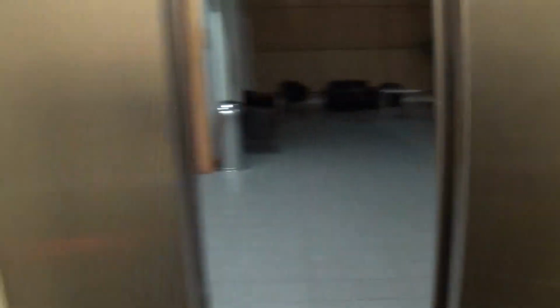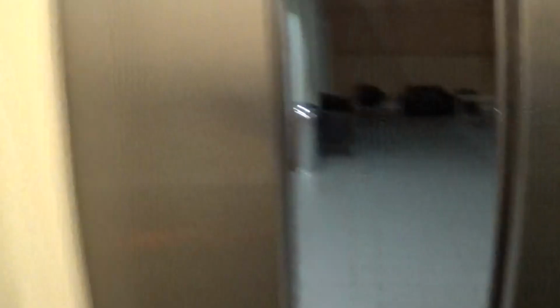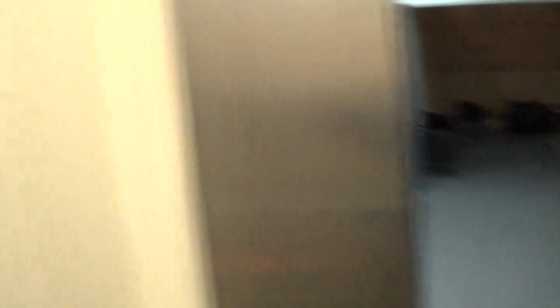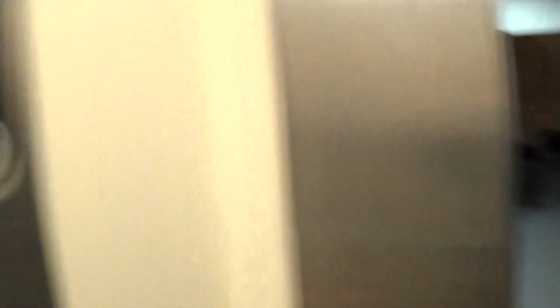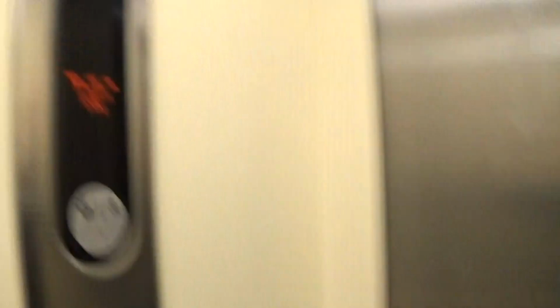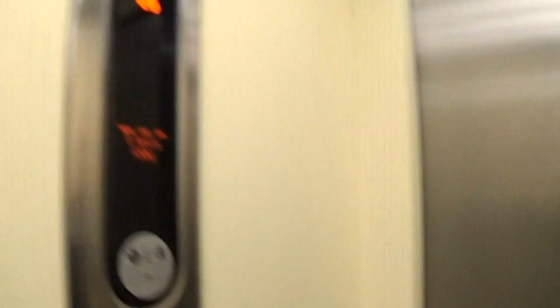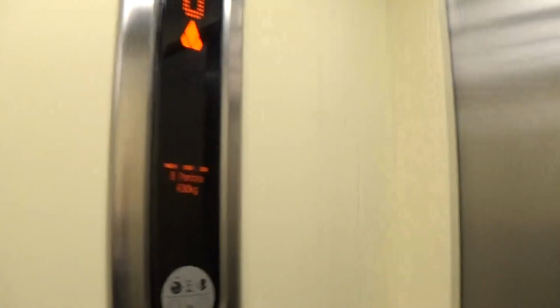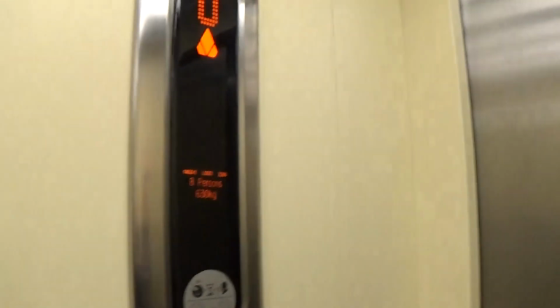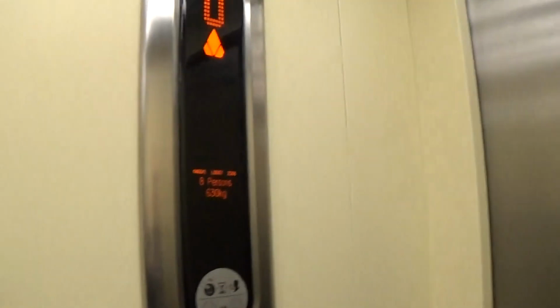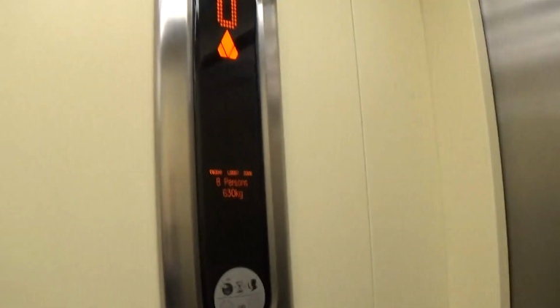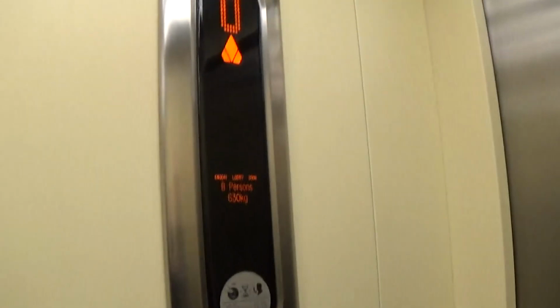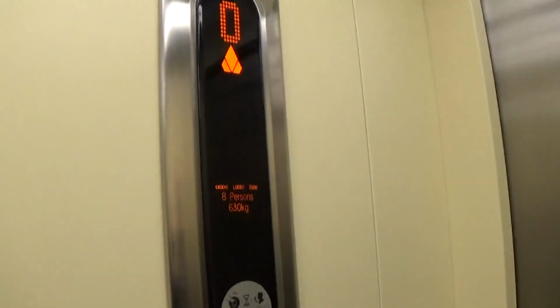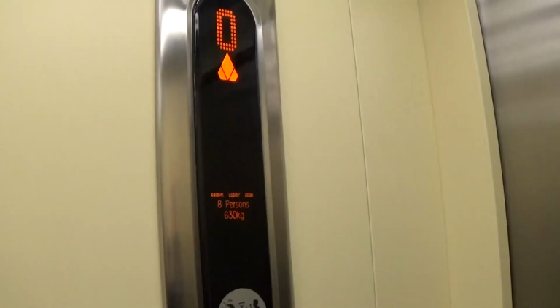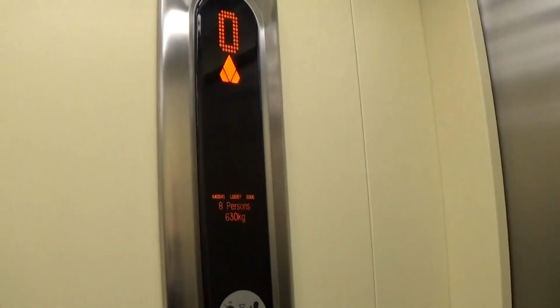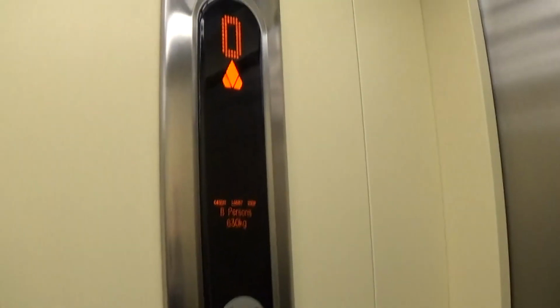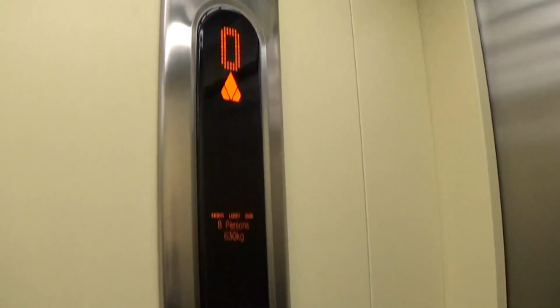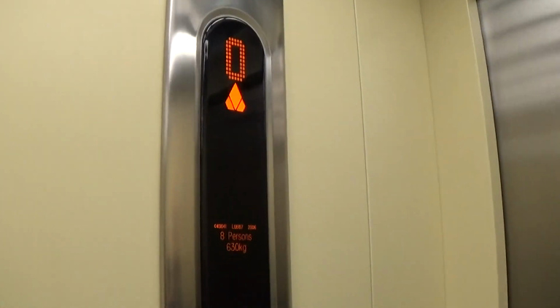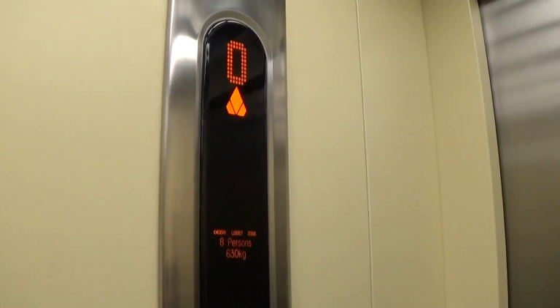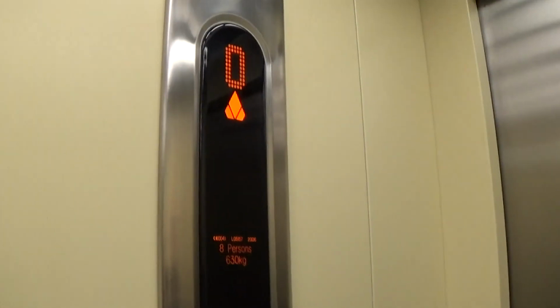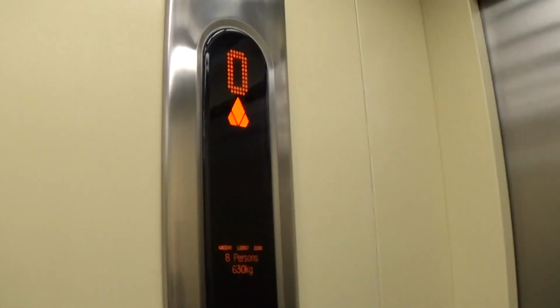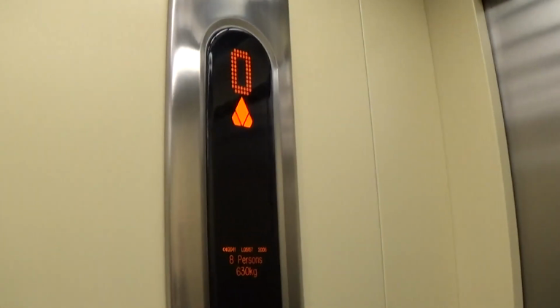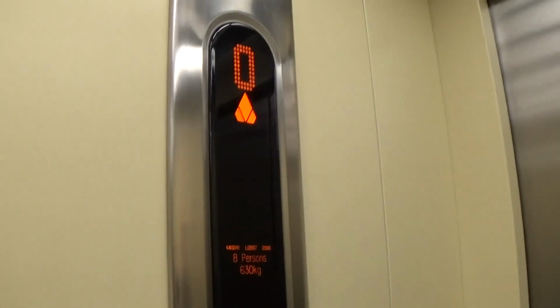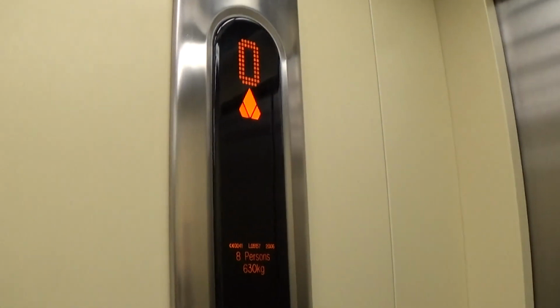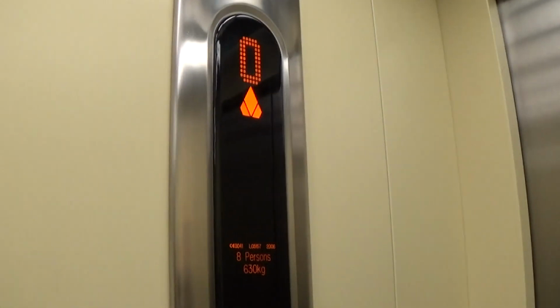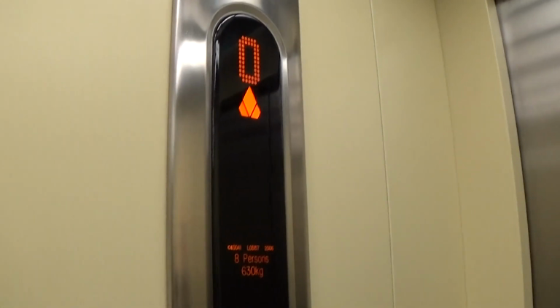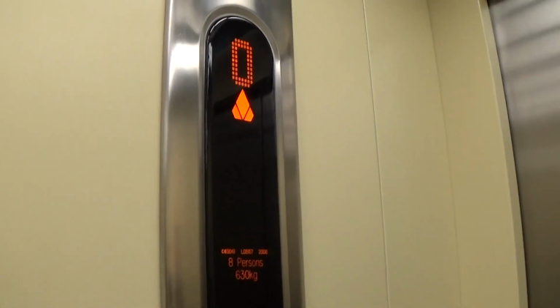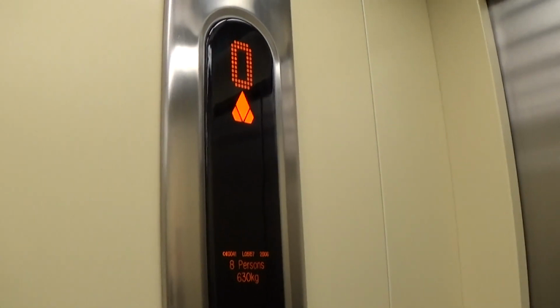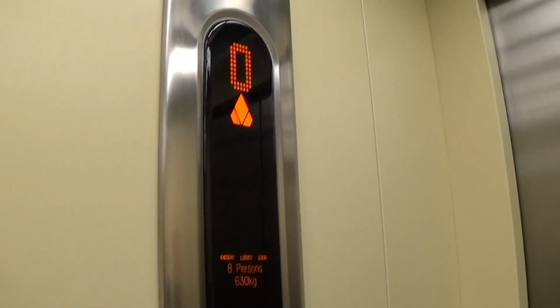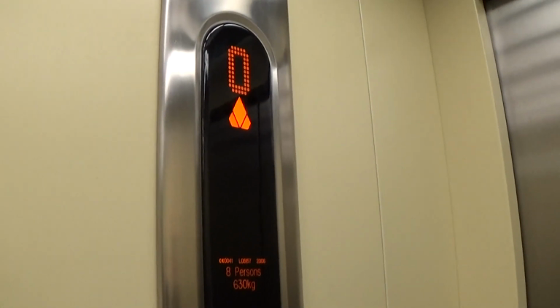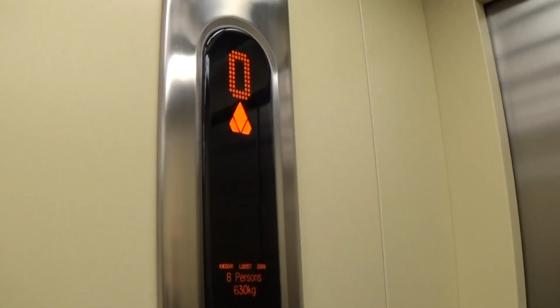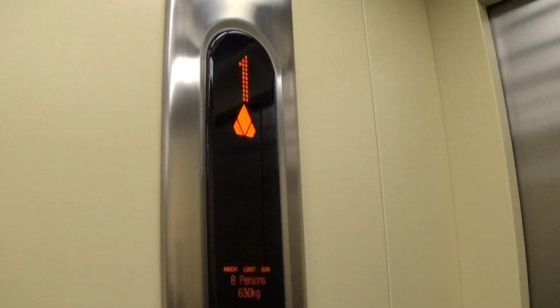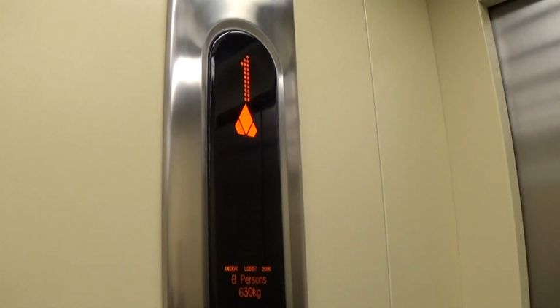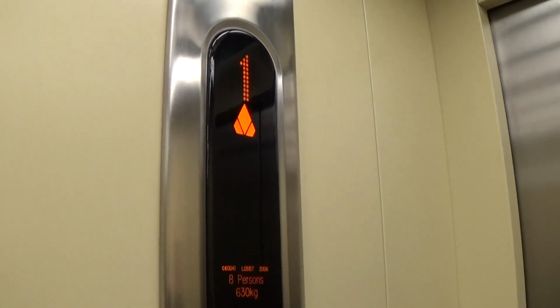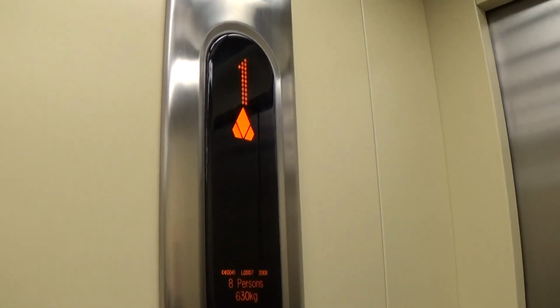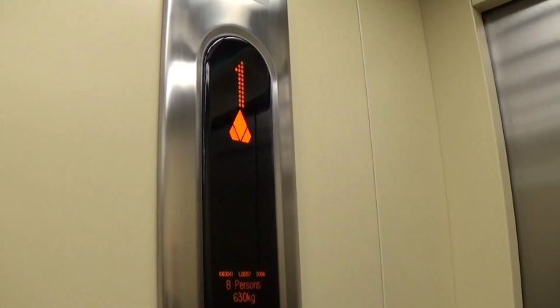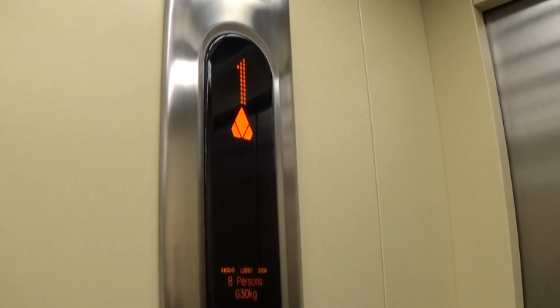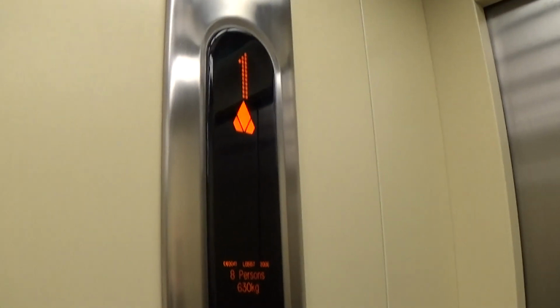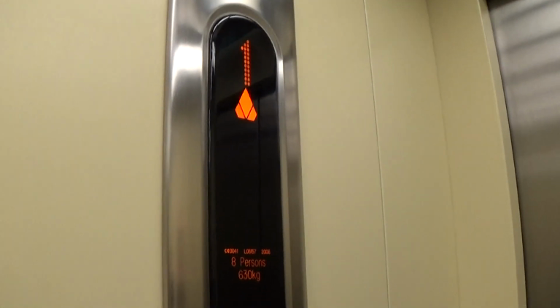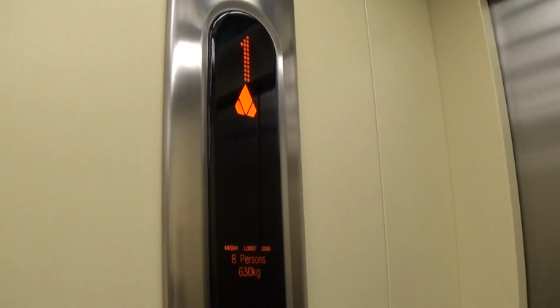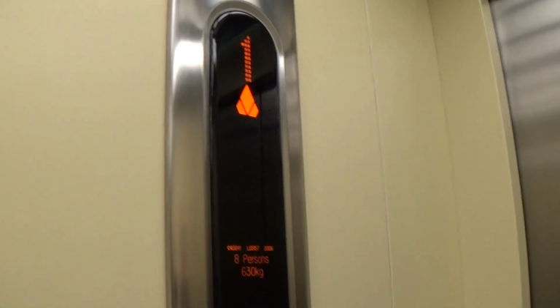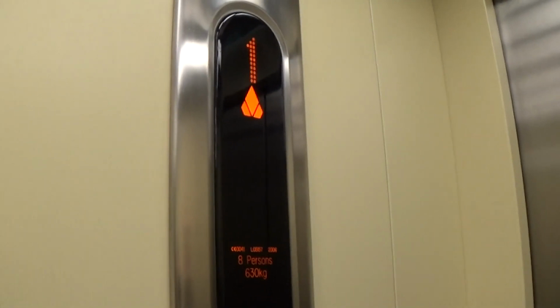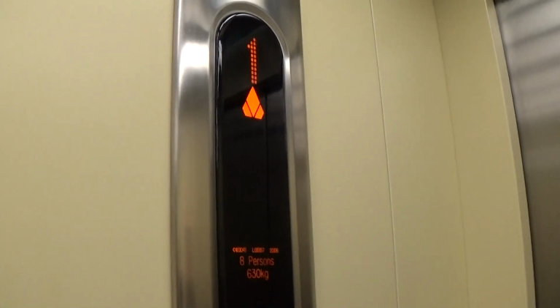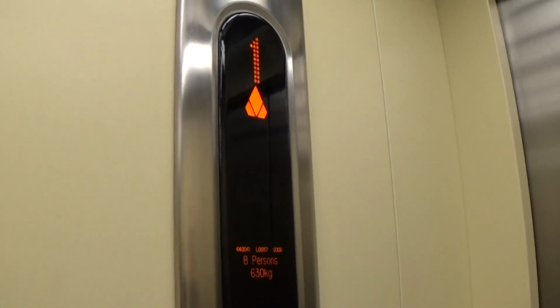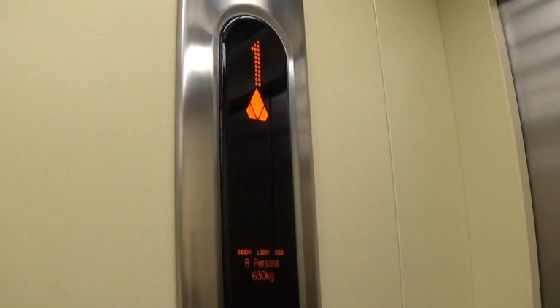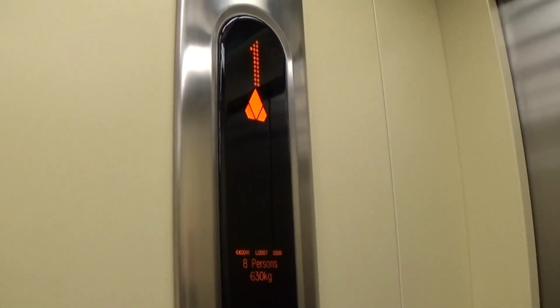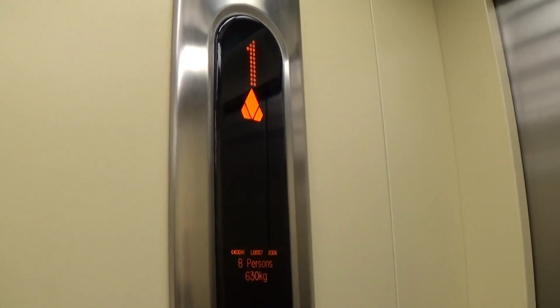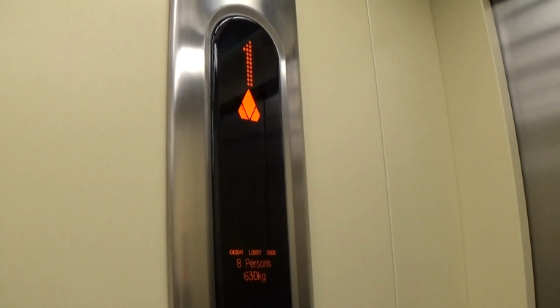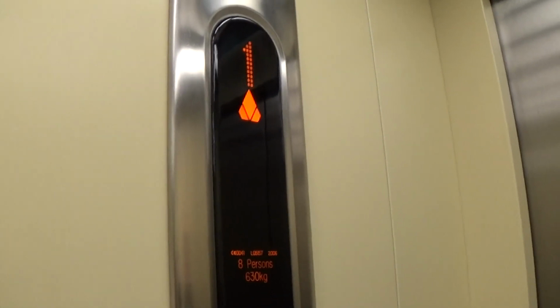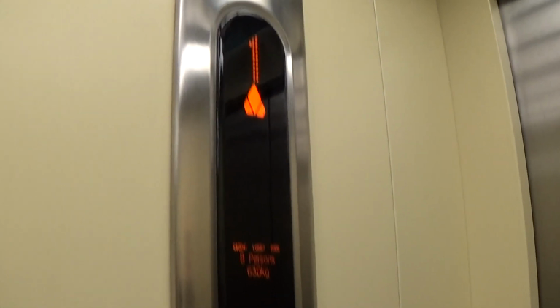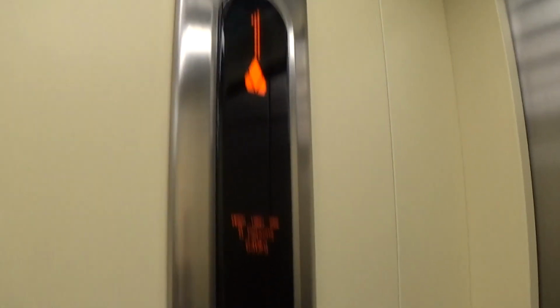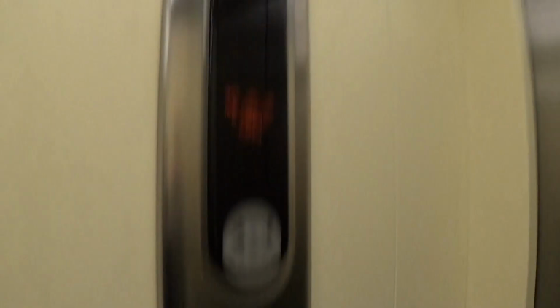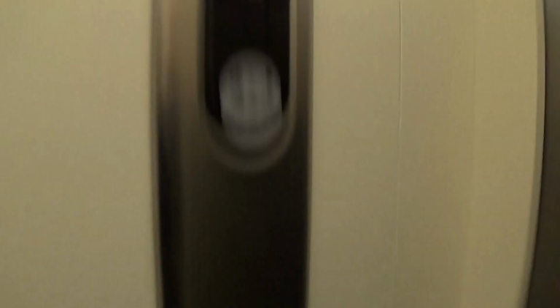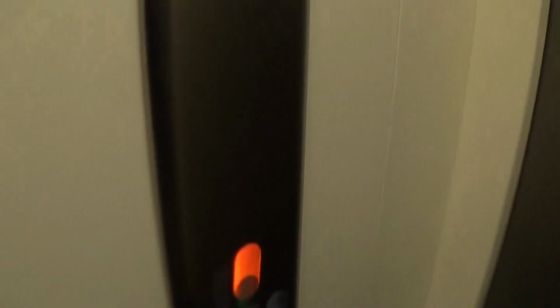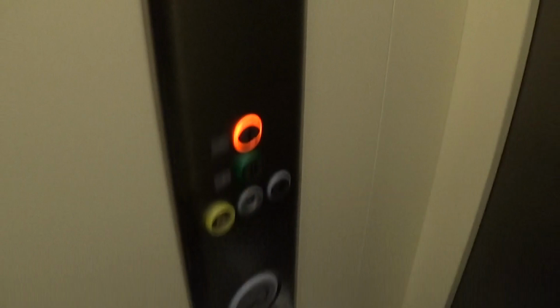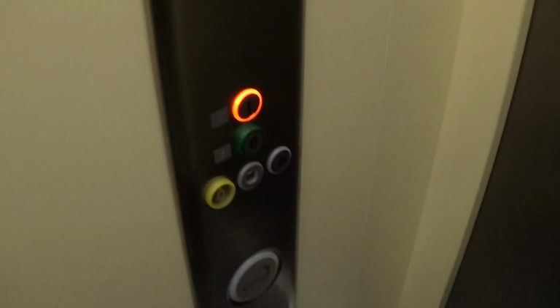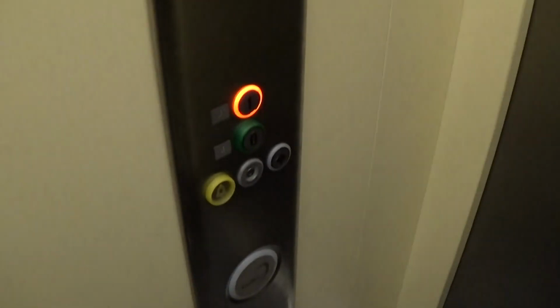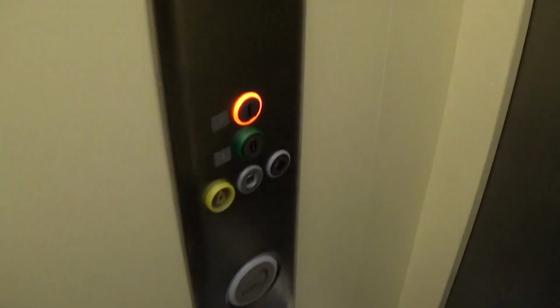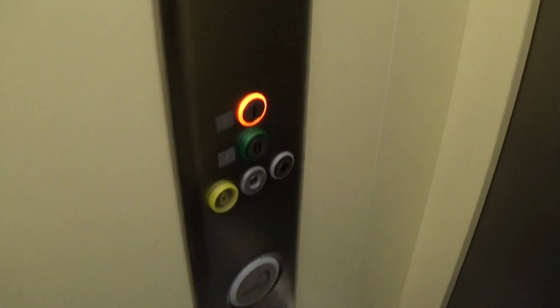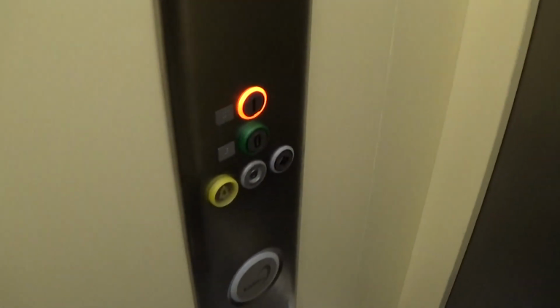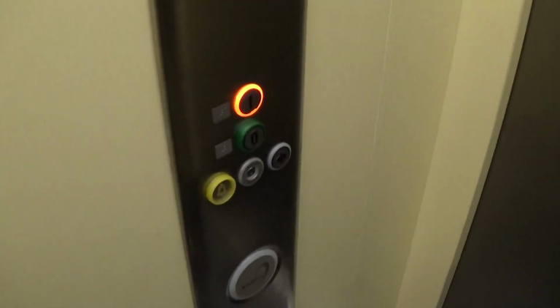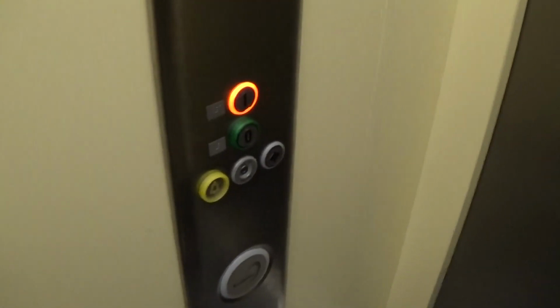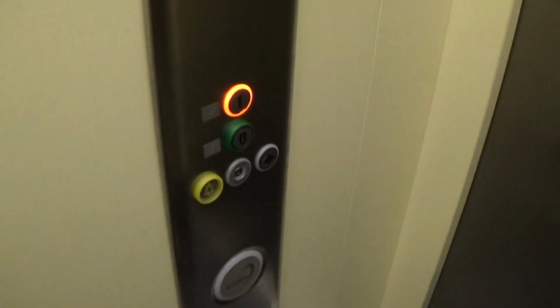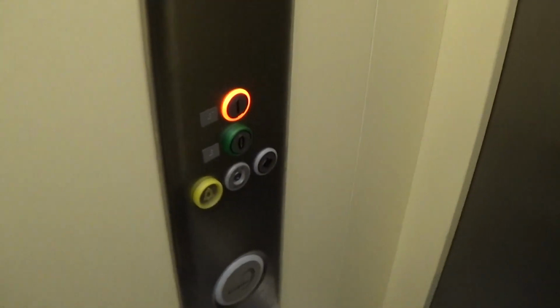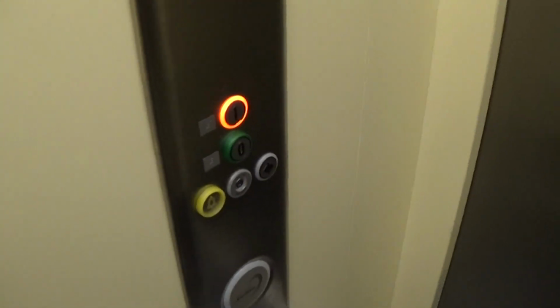Capacity is 630 kilos, 8 persons, built in 2006 — 12 years ago. Here we are at floor one.